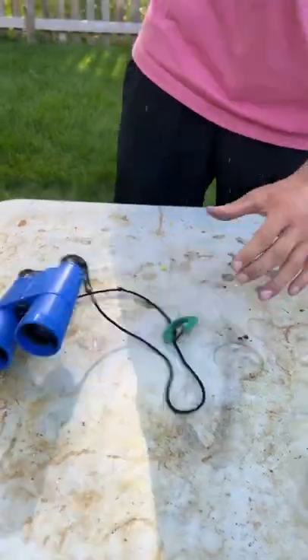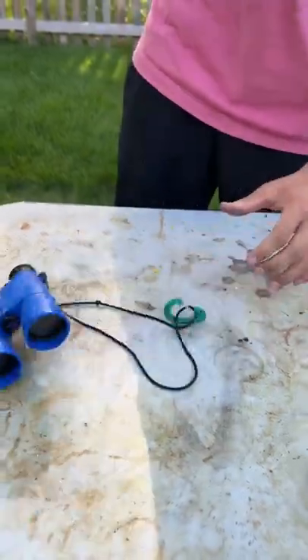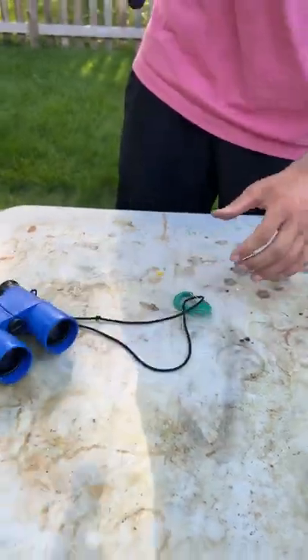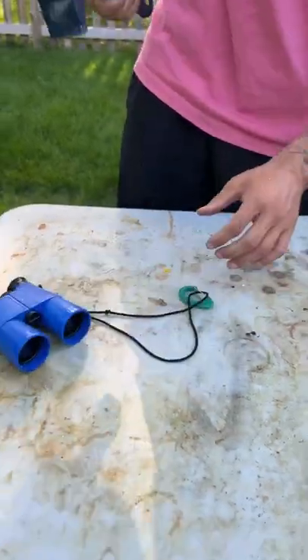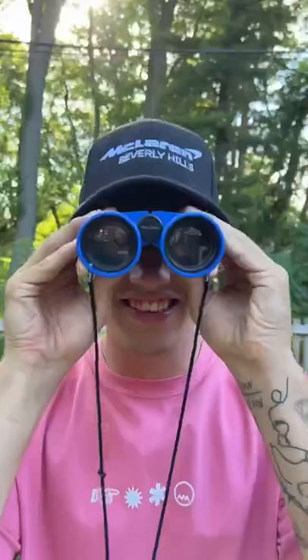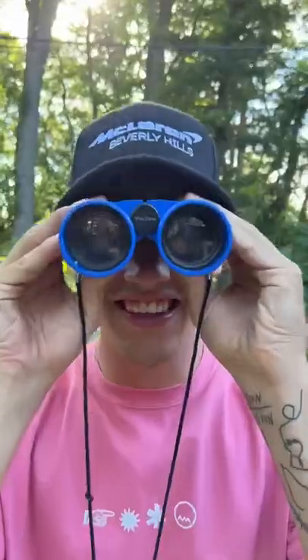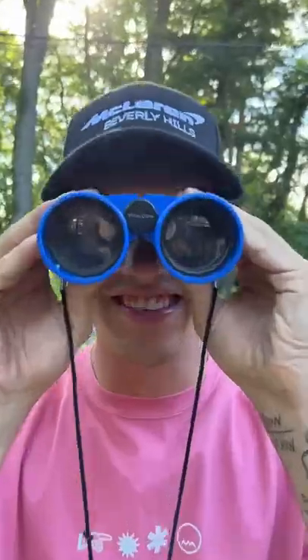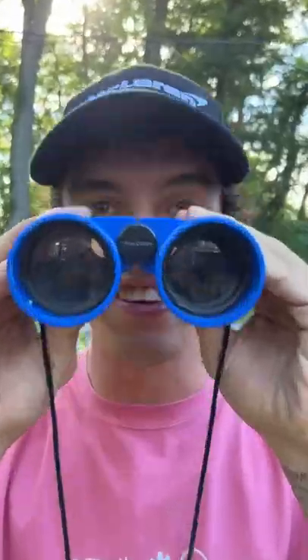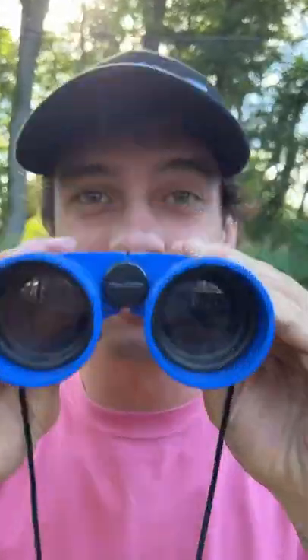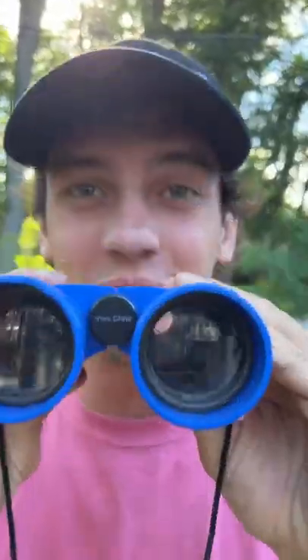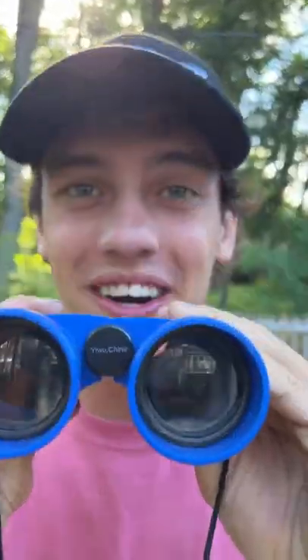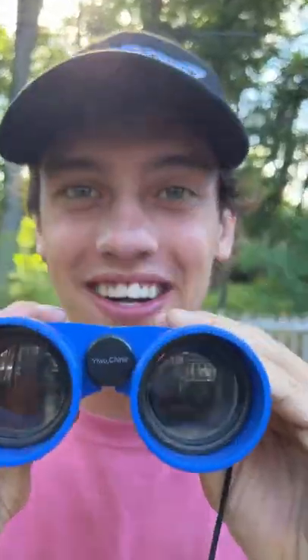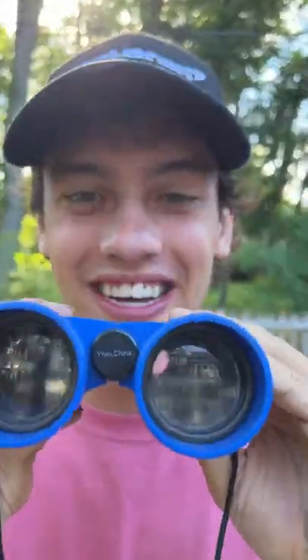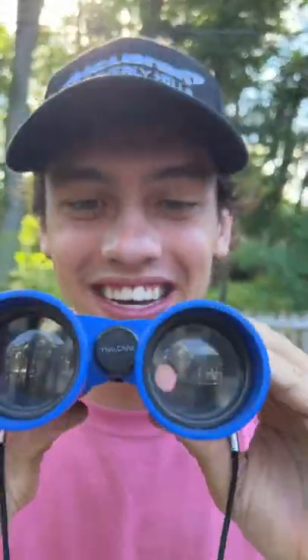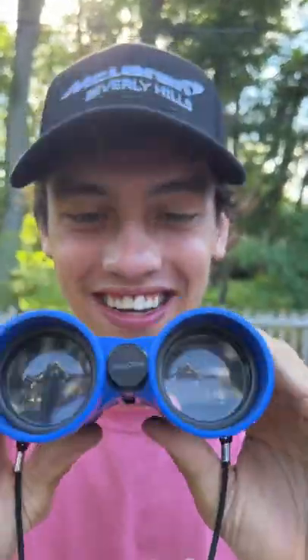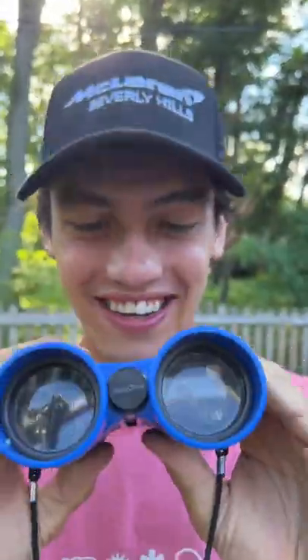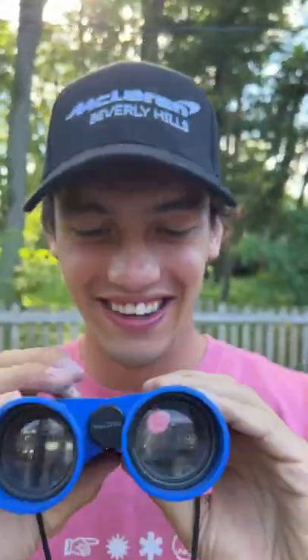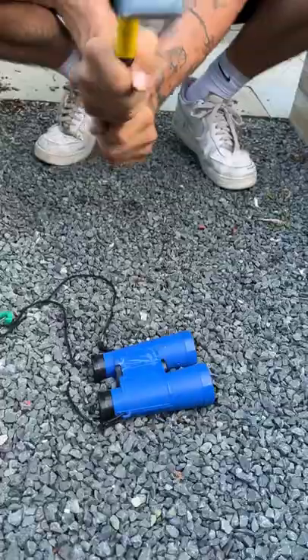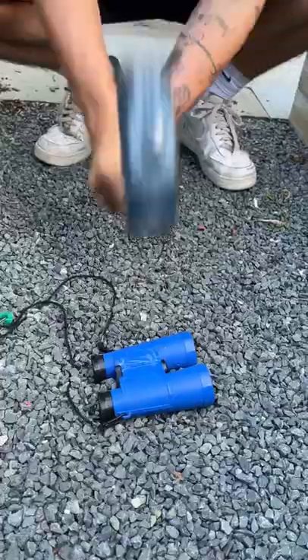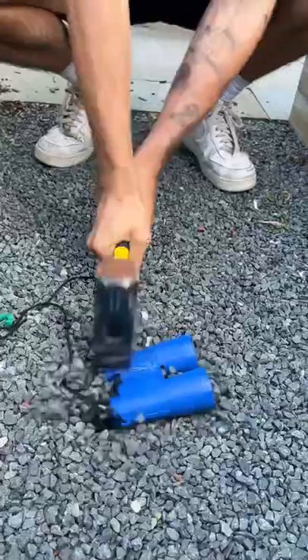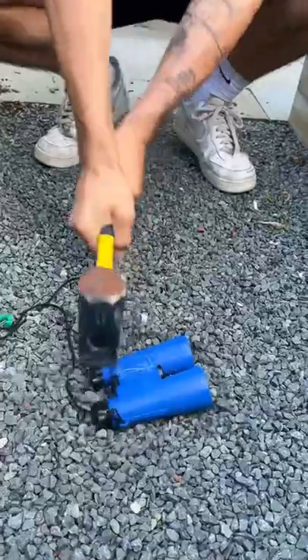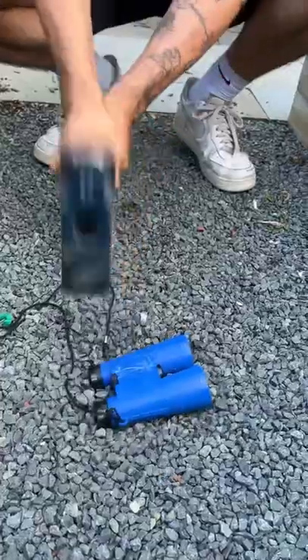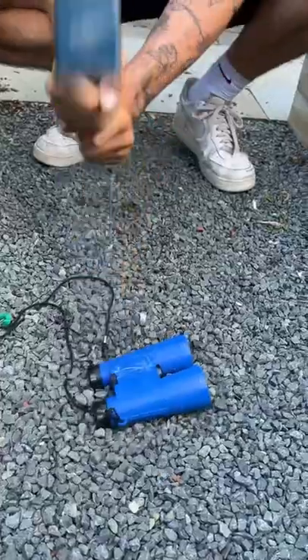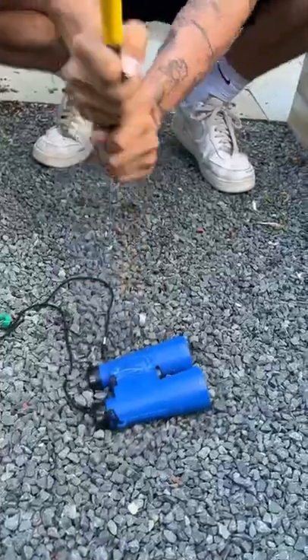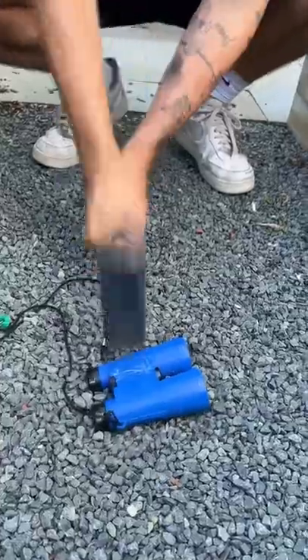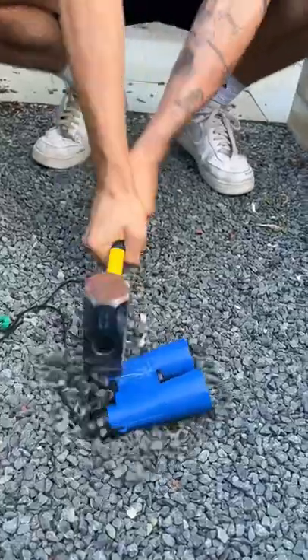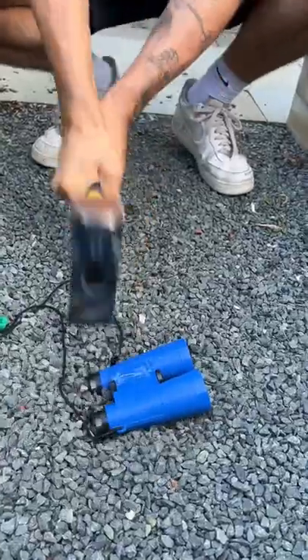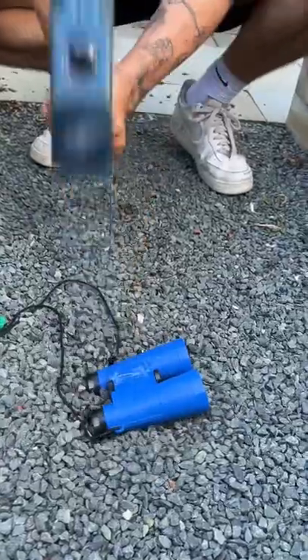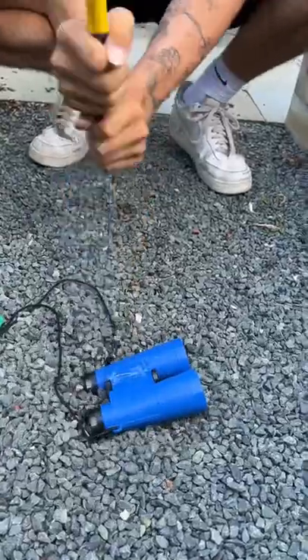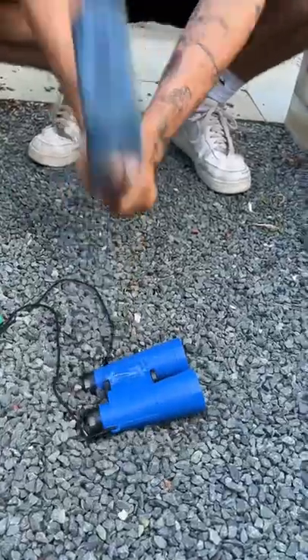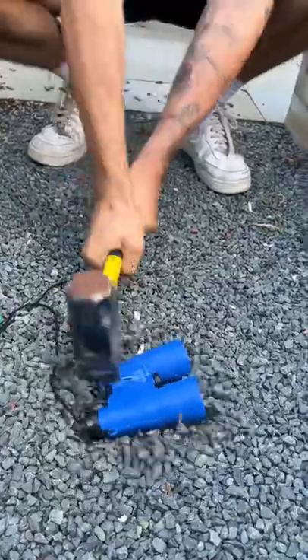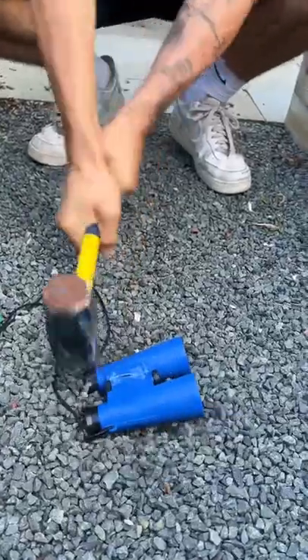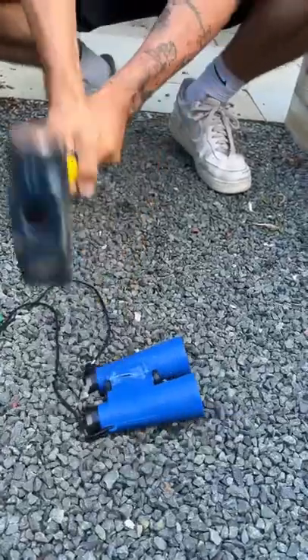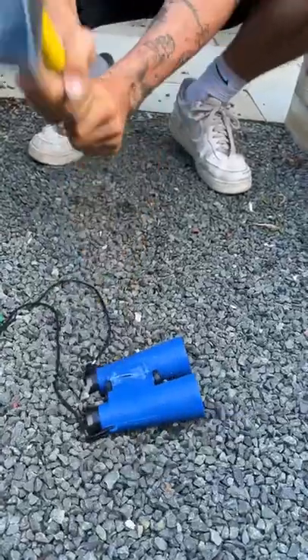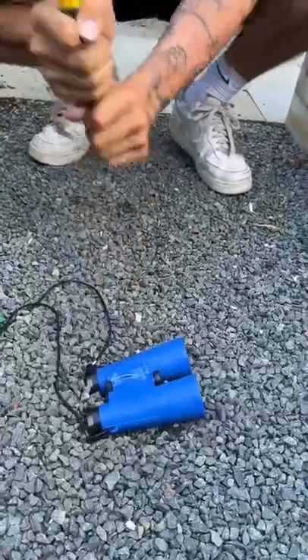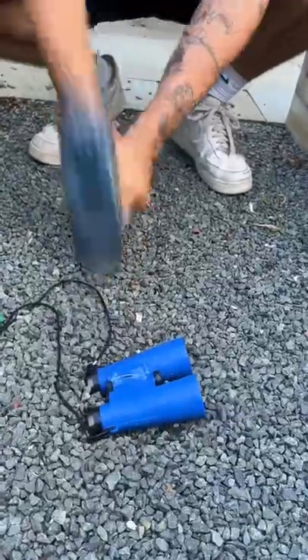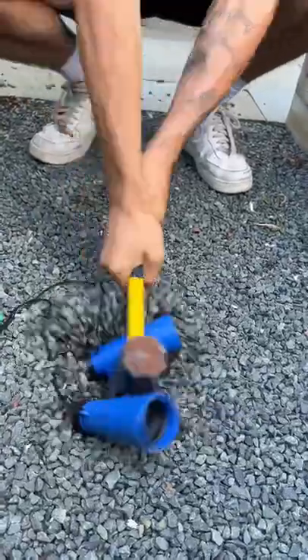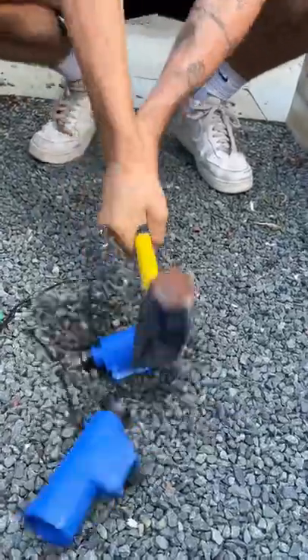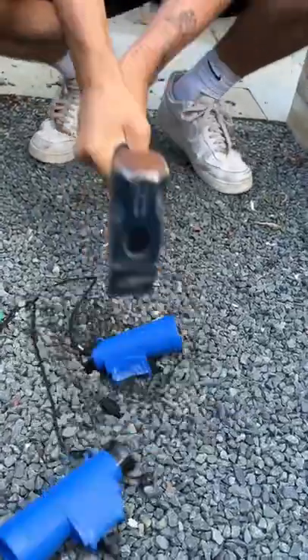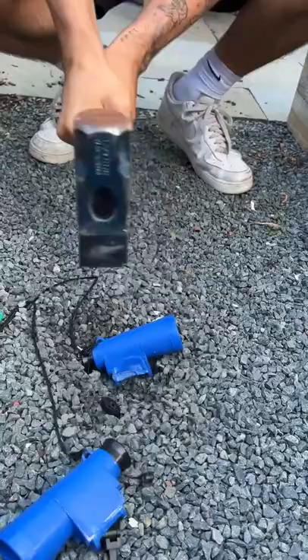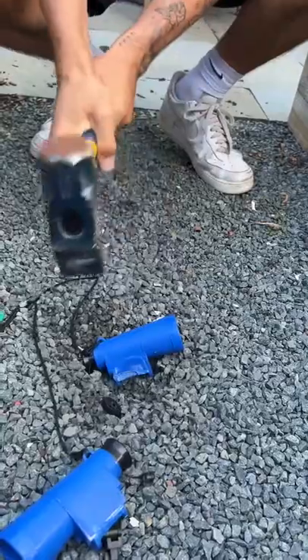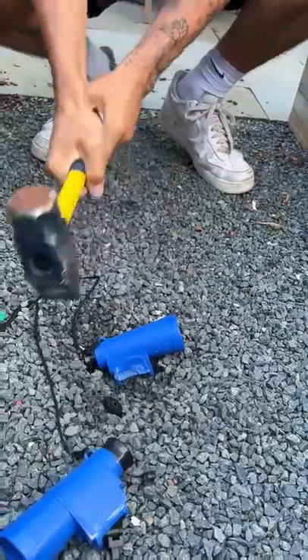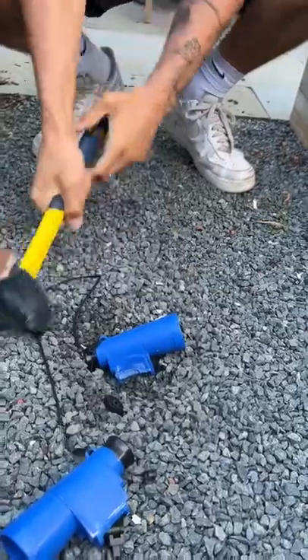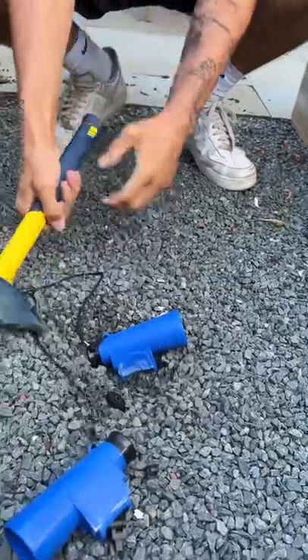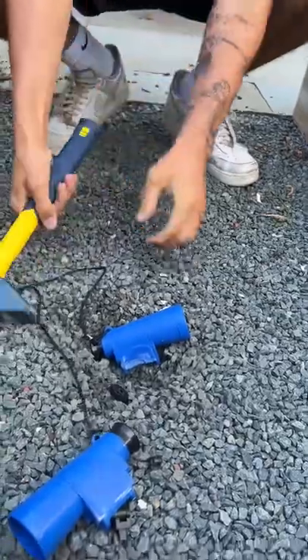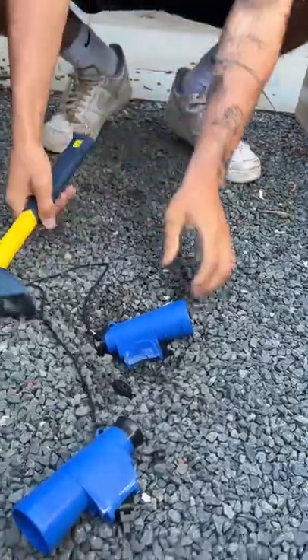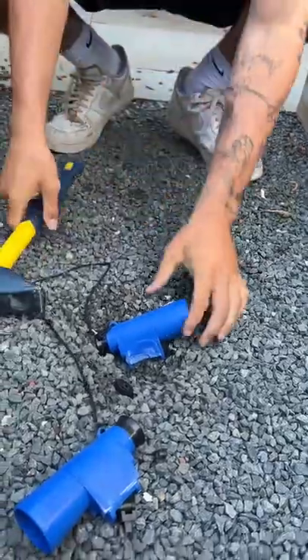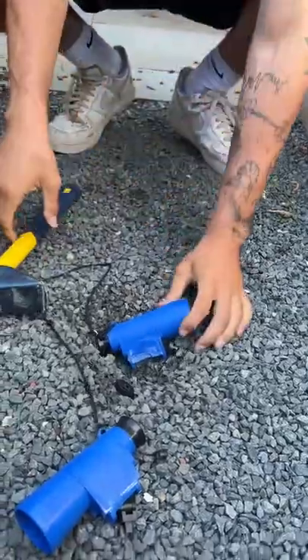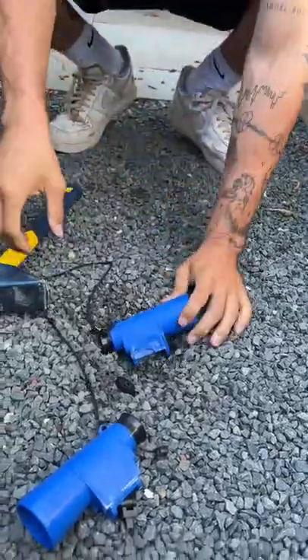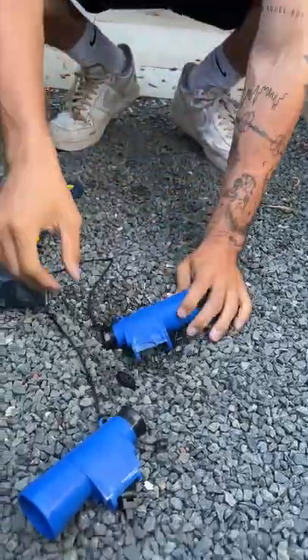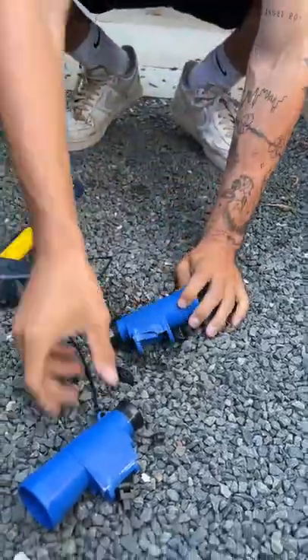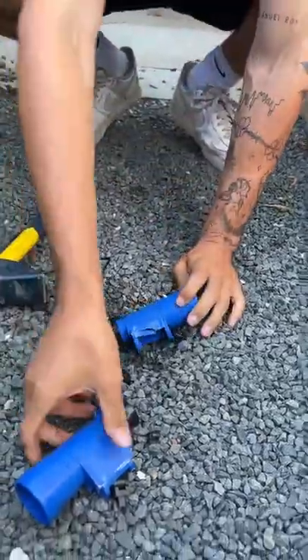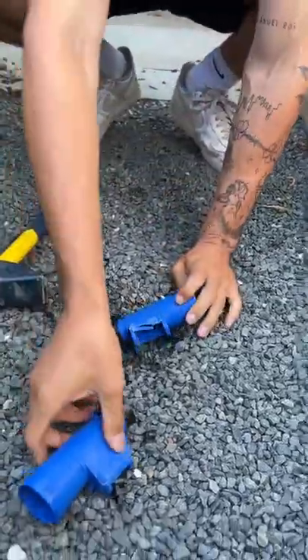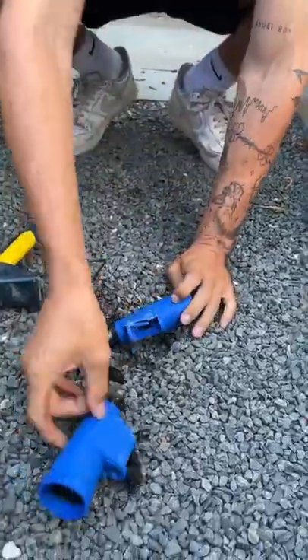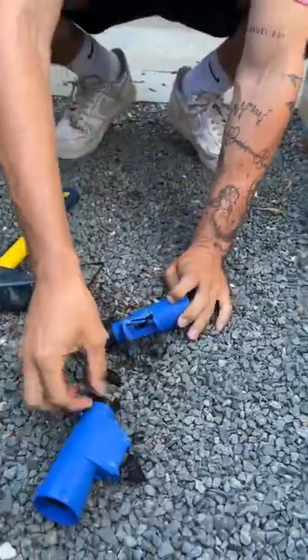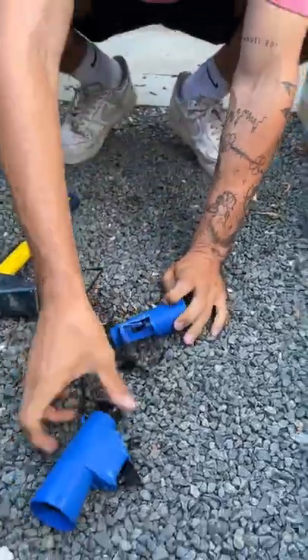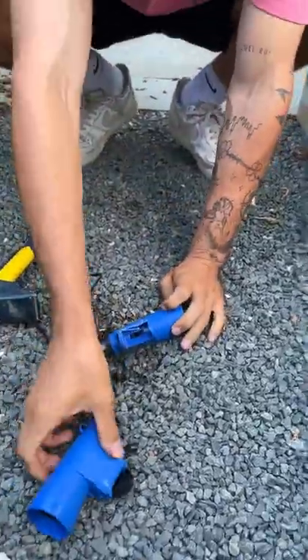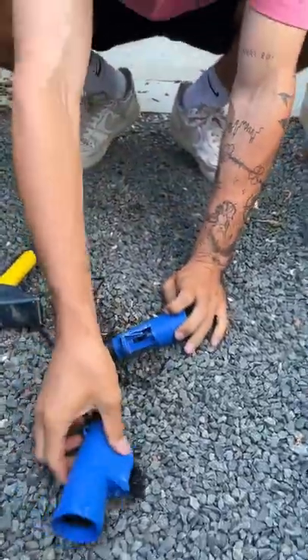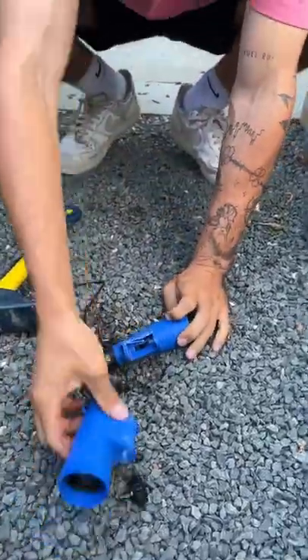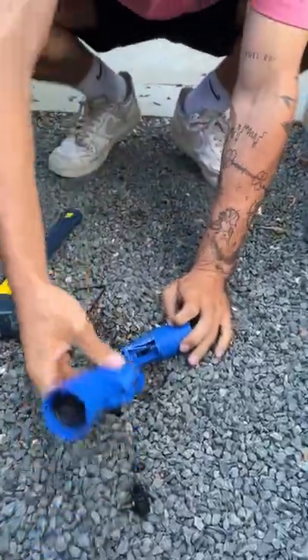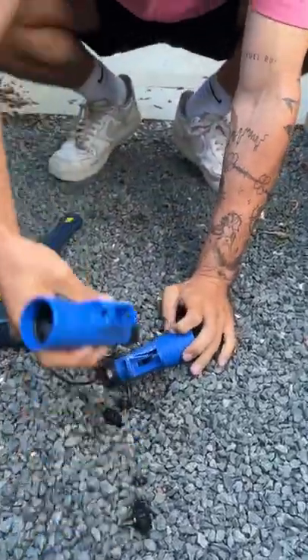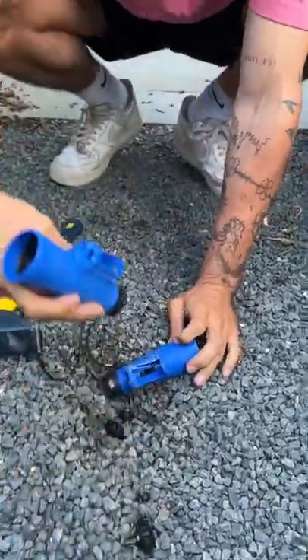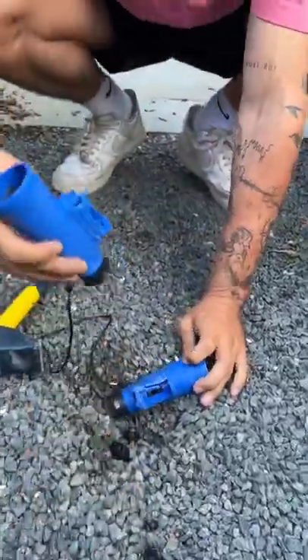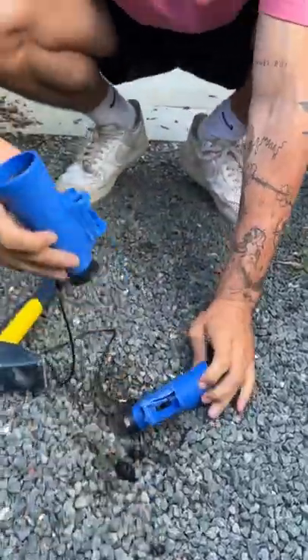They still work. There we go, finally. Oh my gosh.